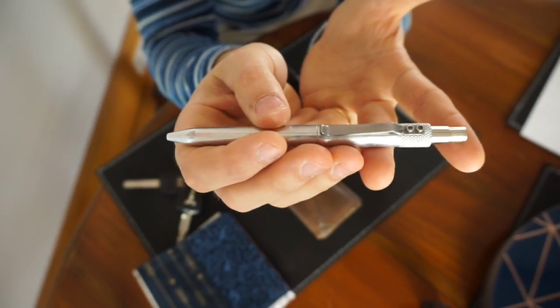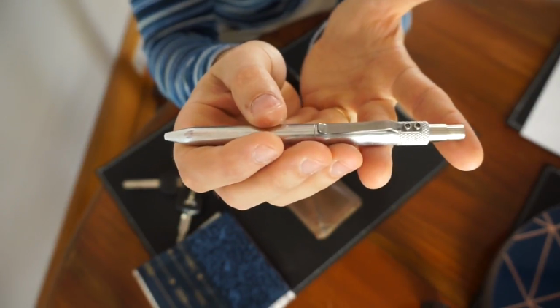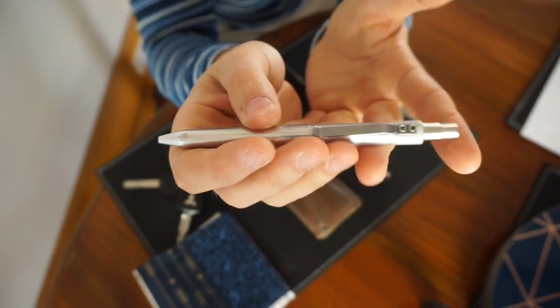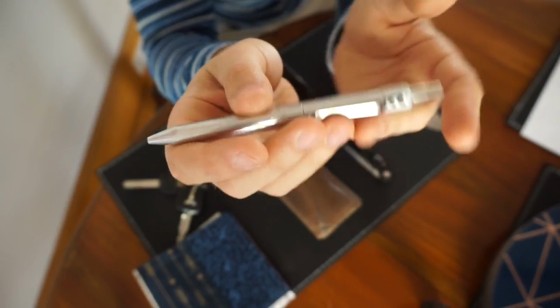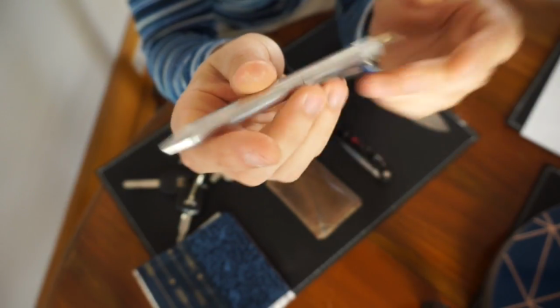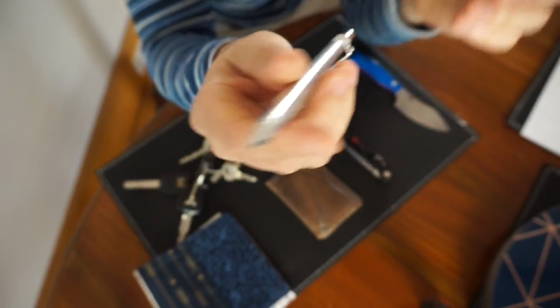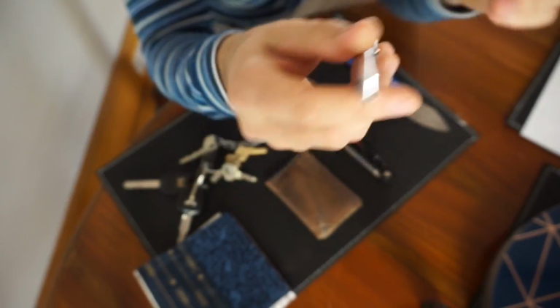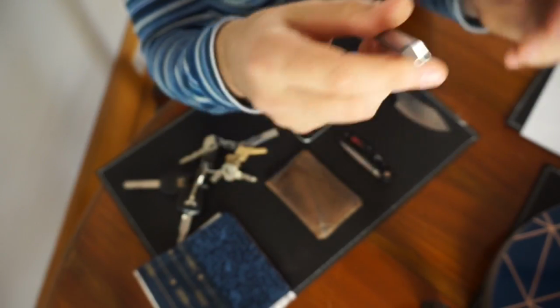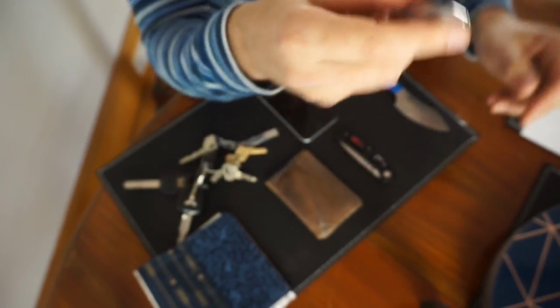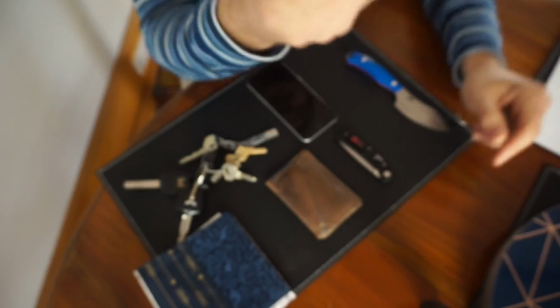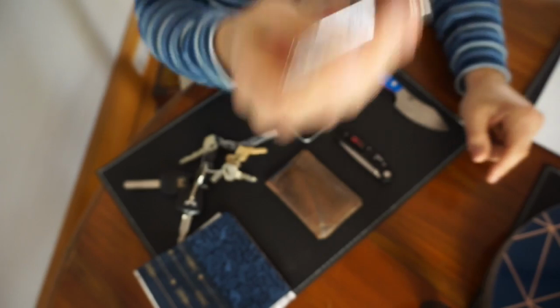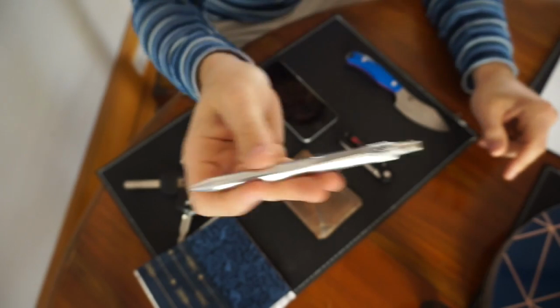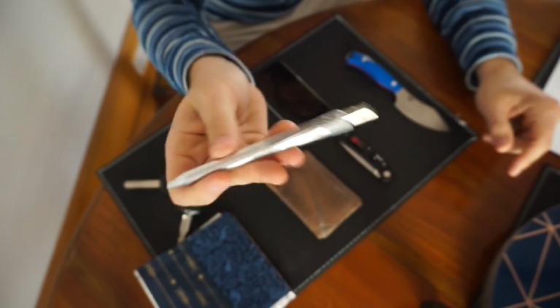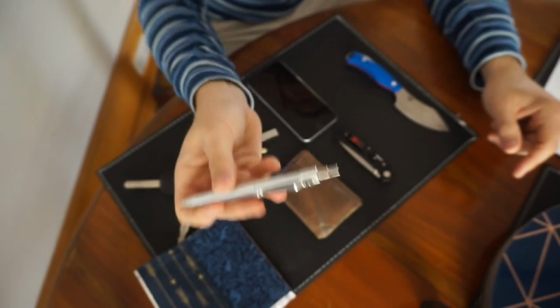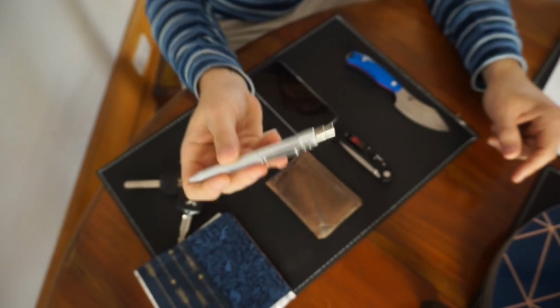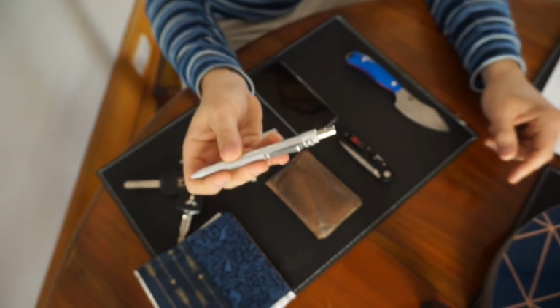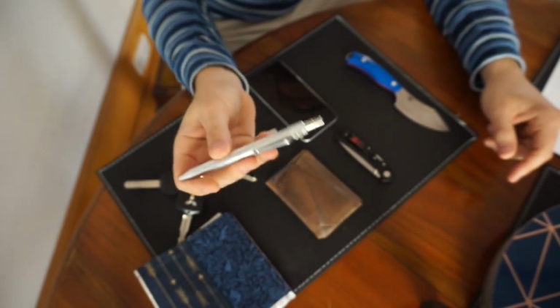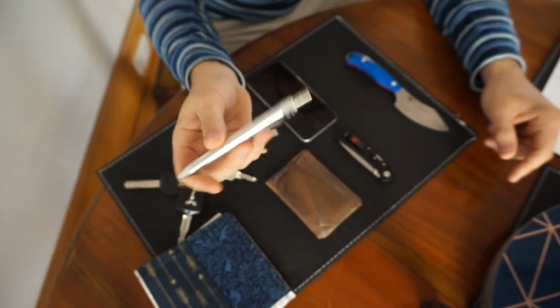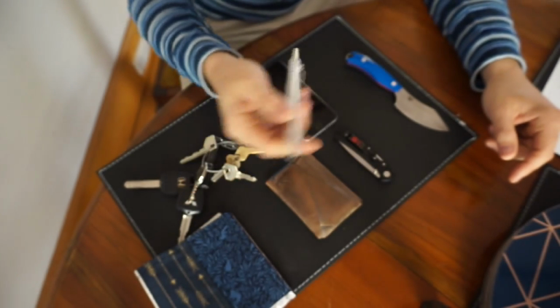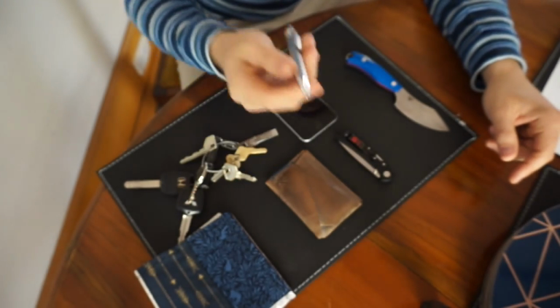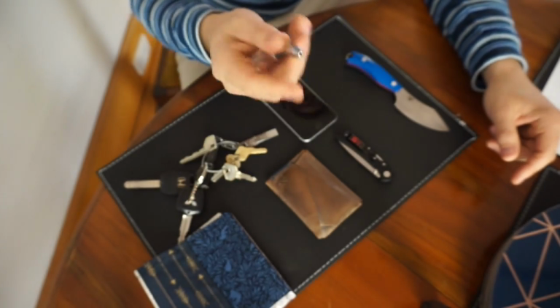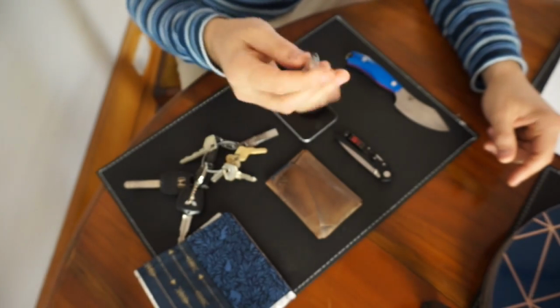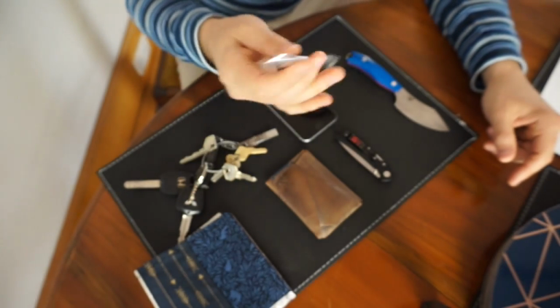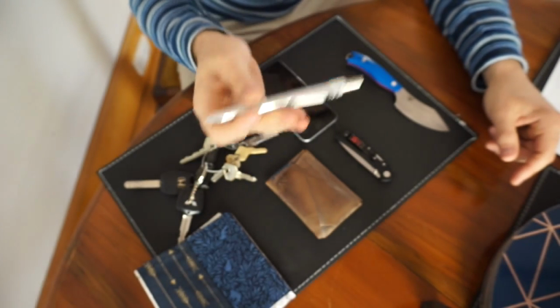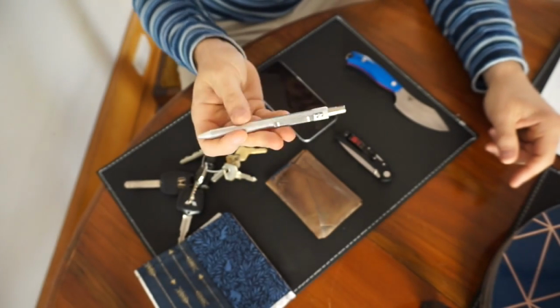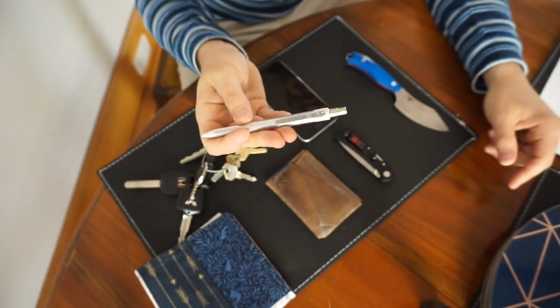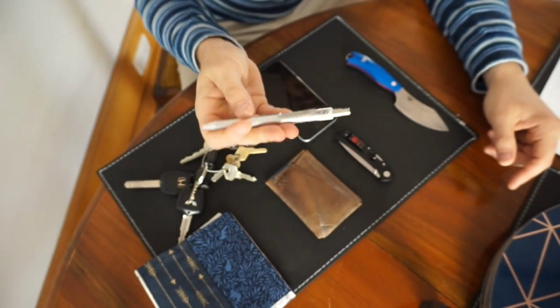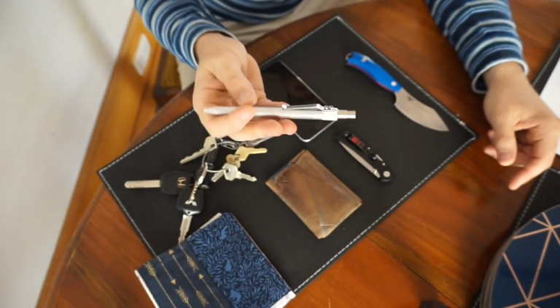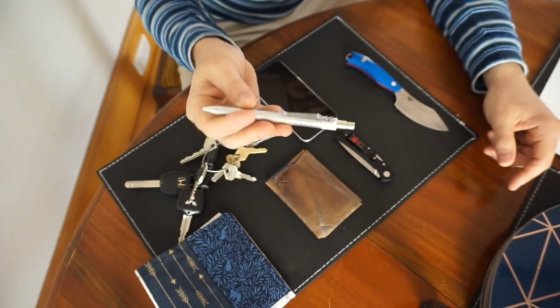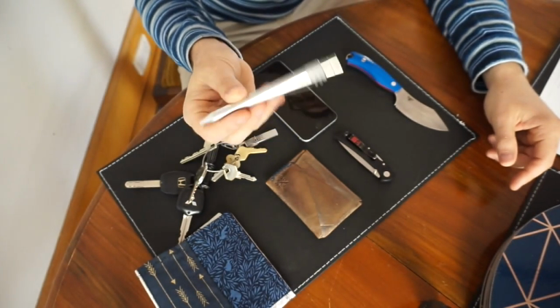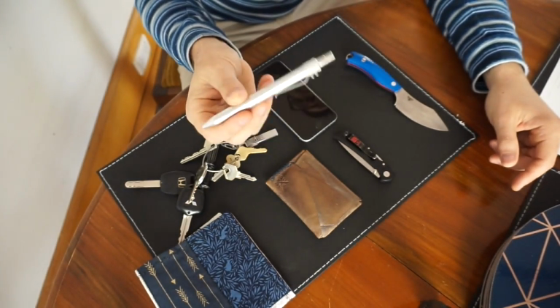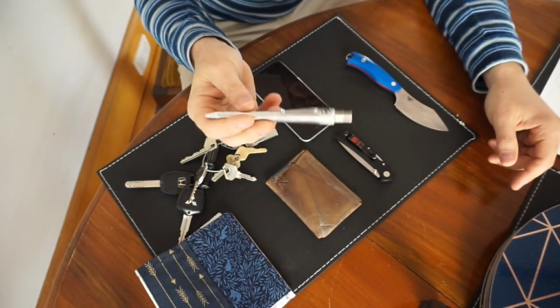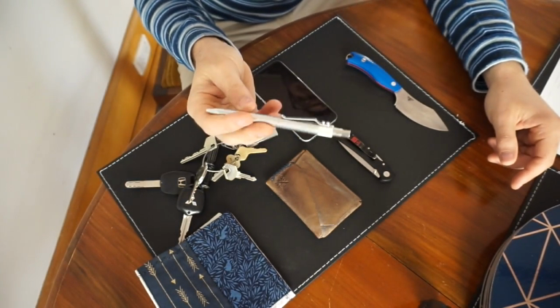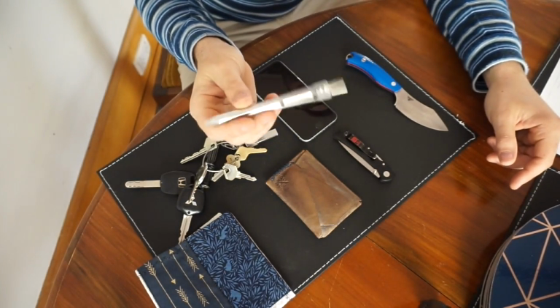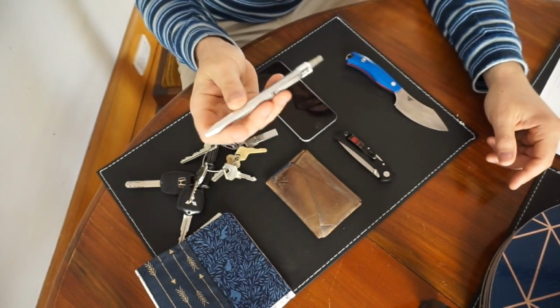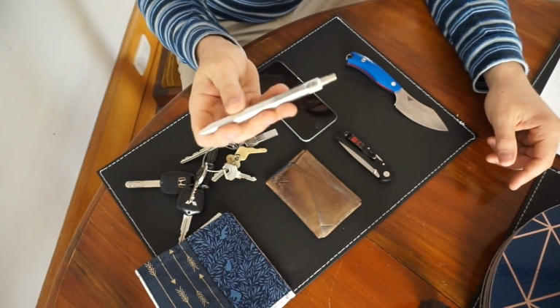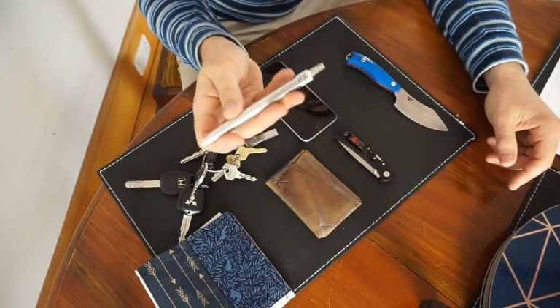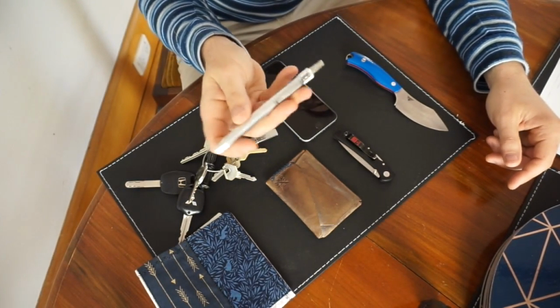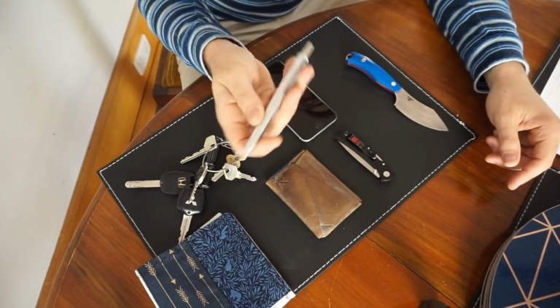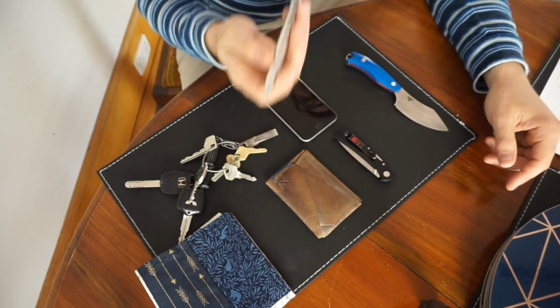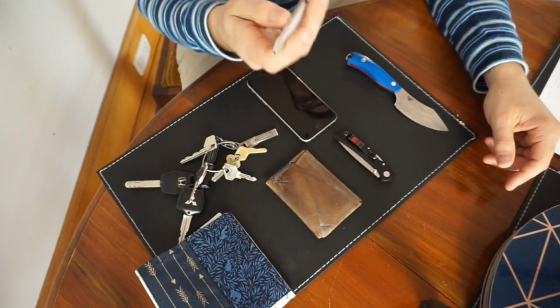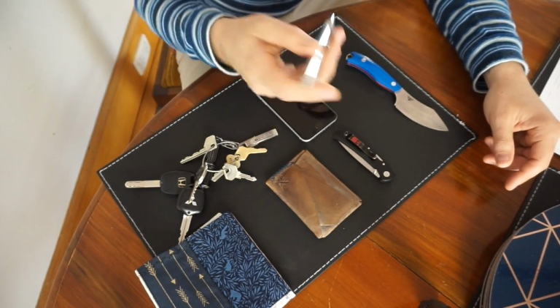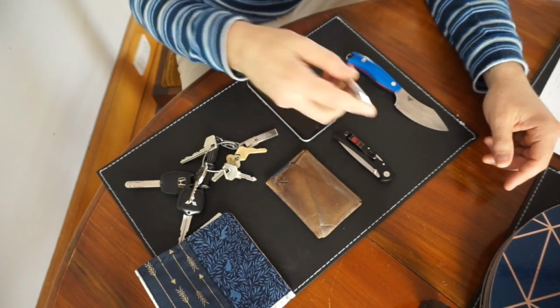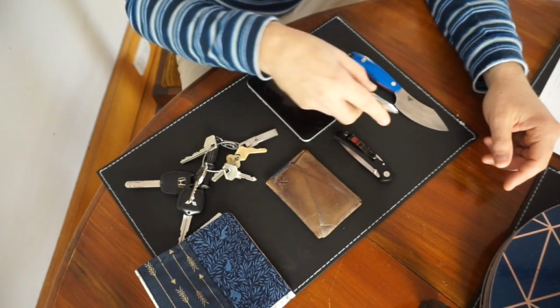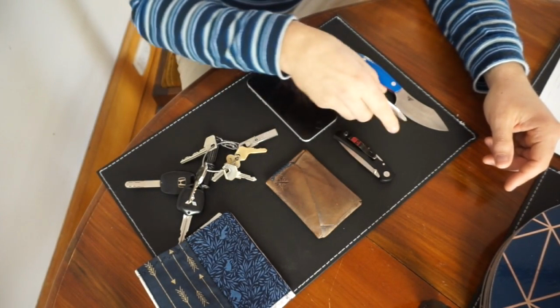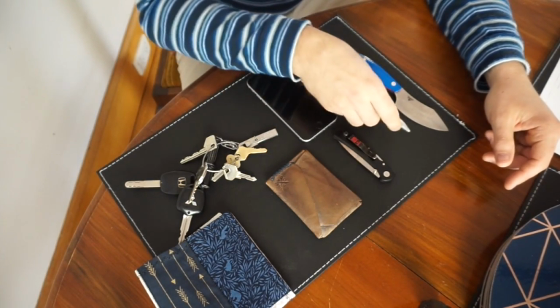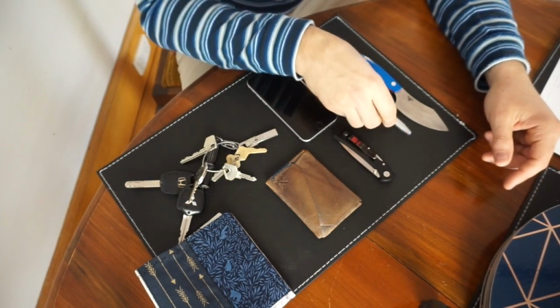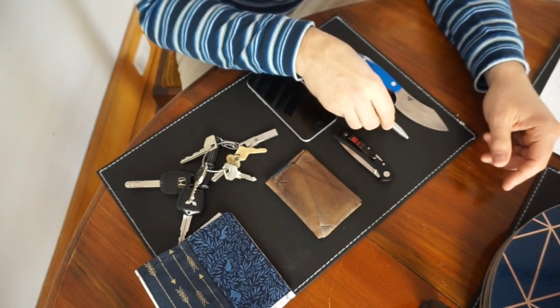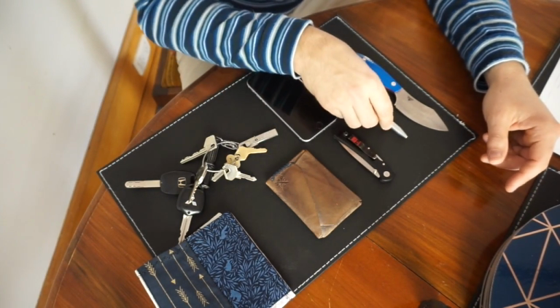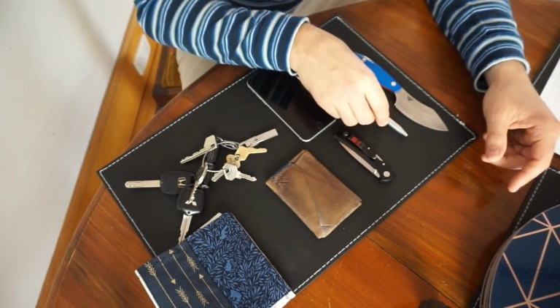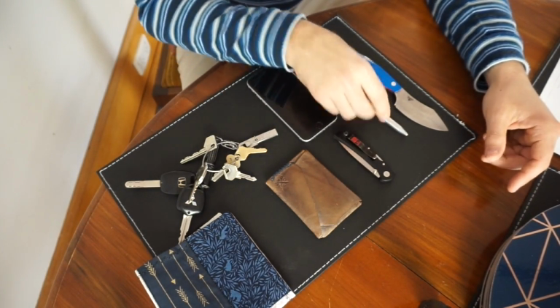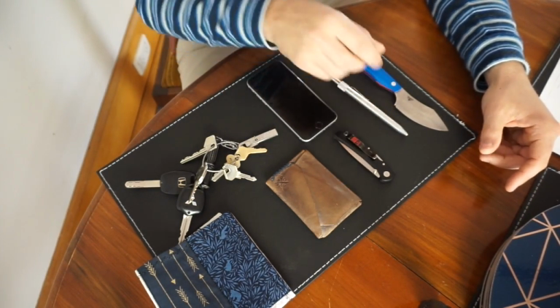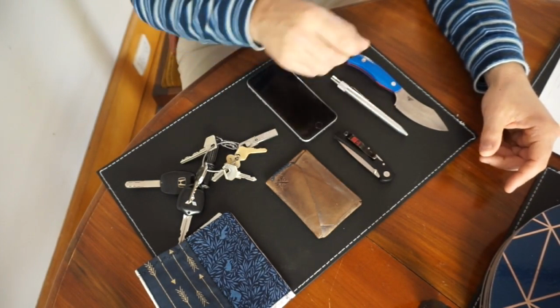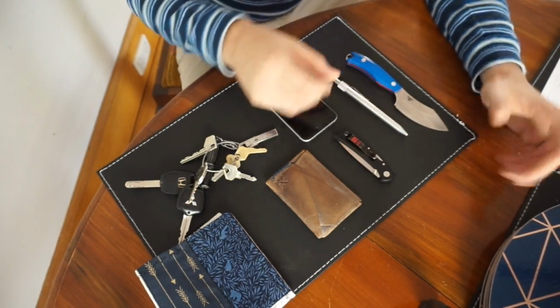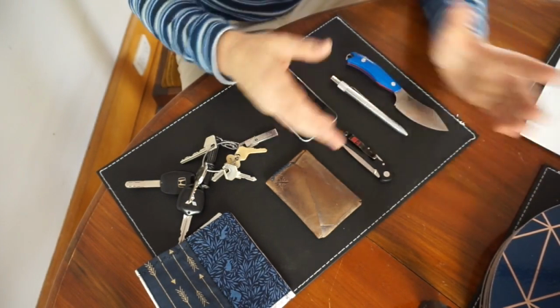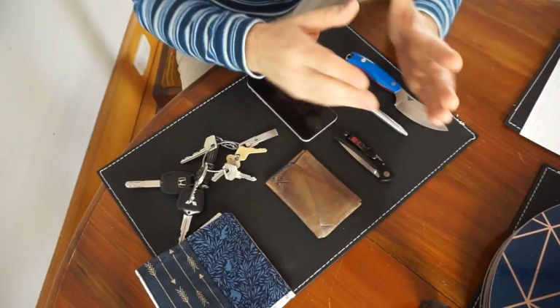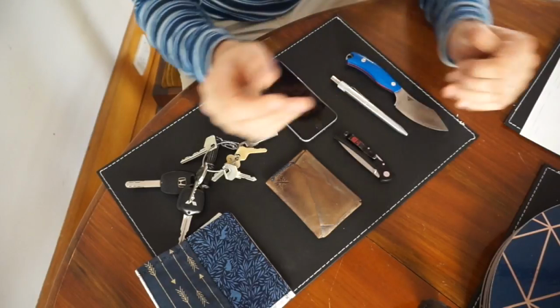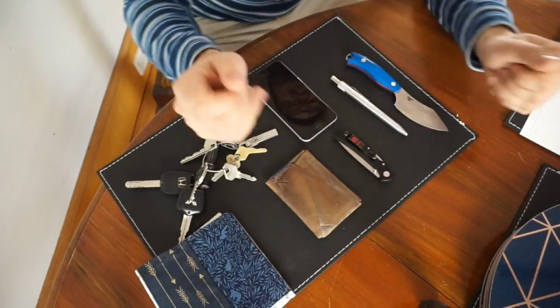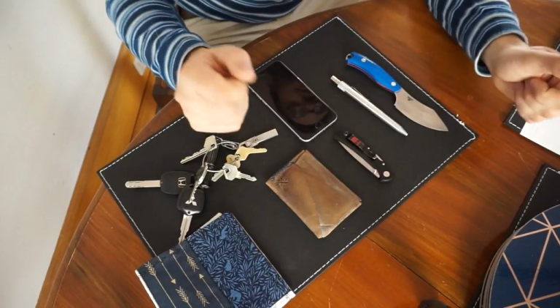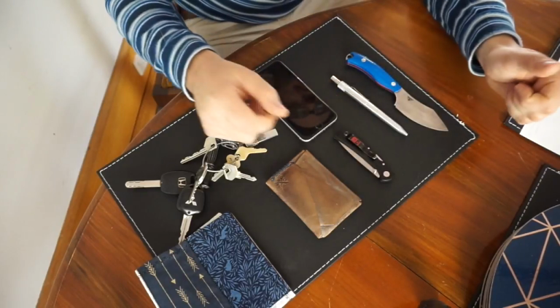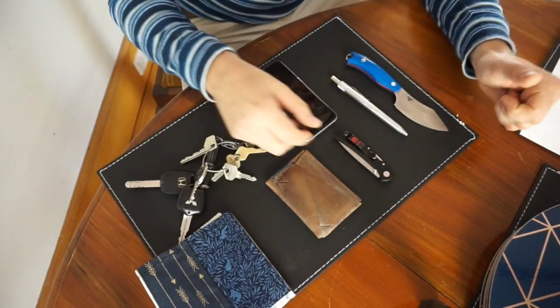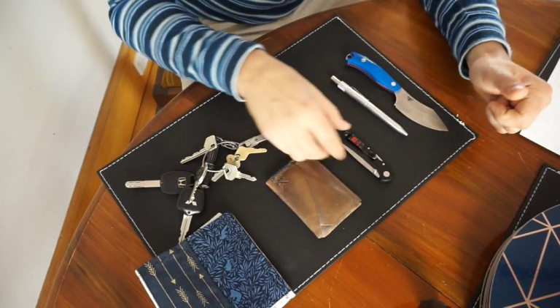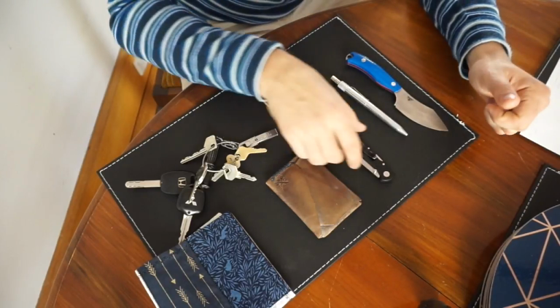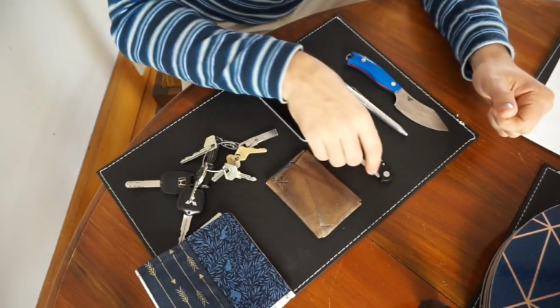I've got a couple of other Karas pens. This and the Render K are my favourites. The EDK I found is a bit short.